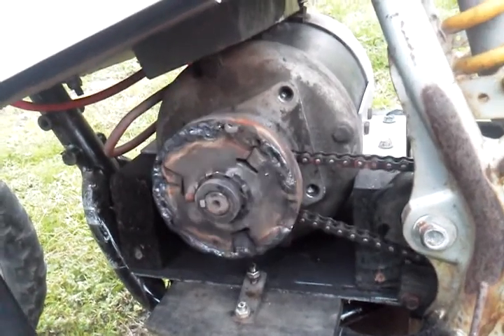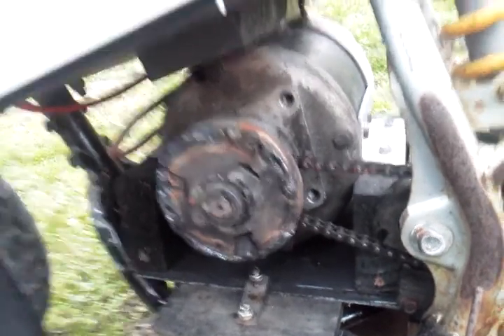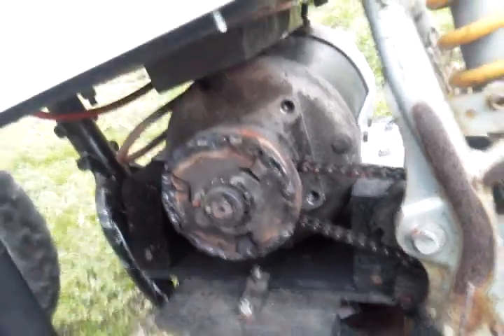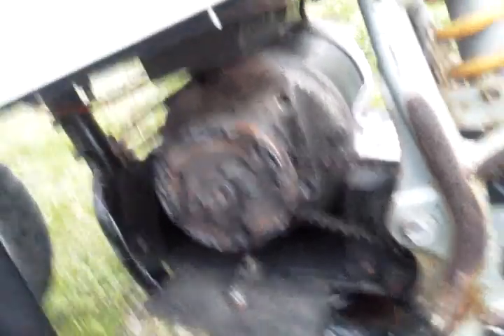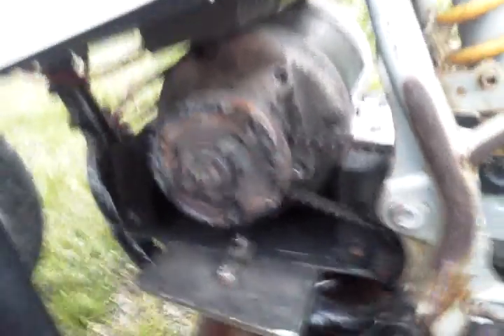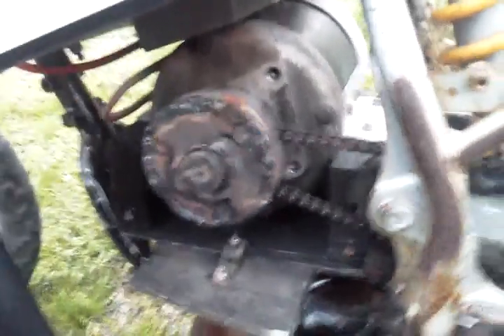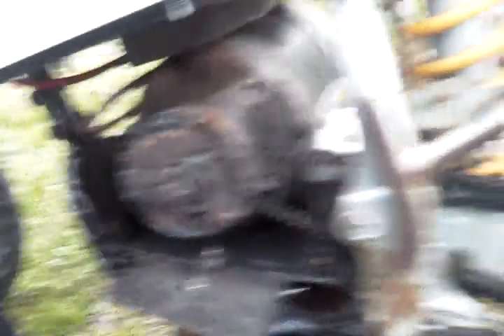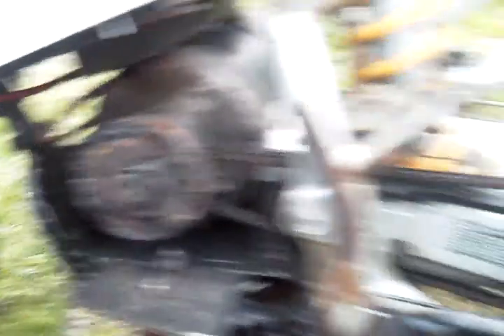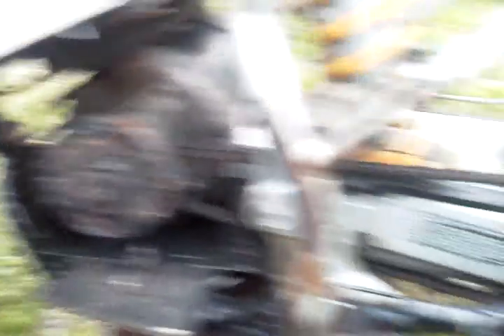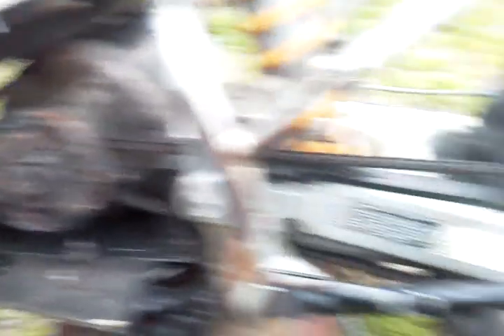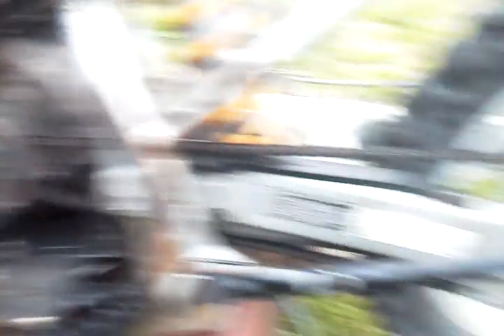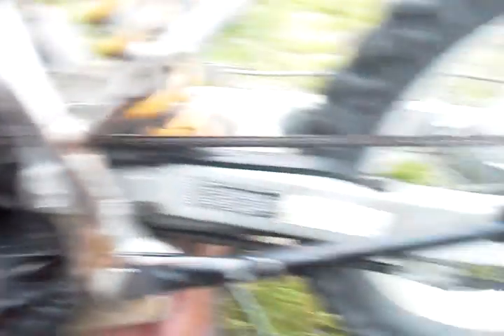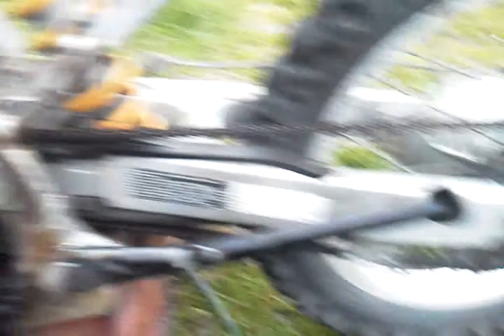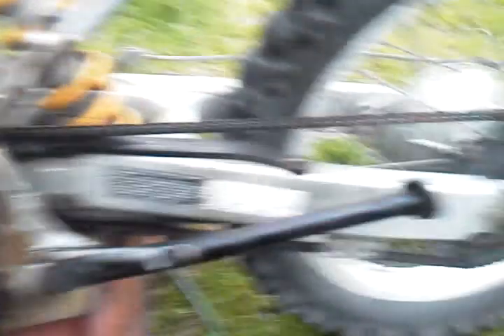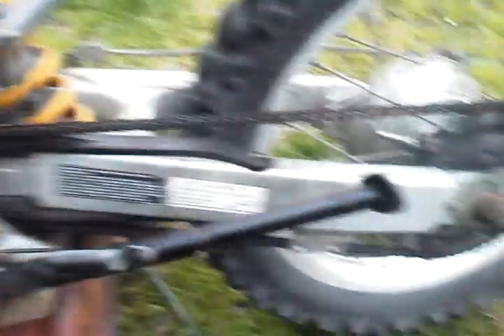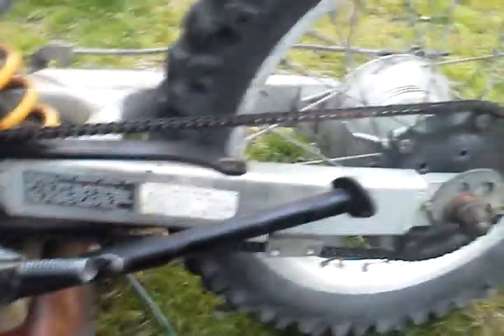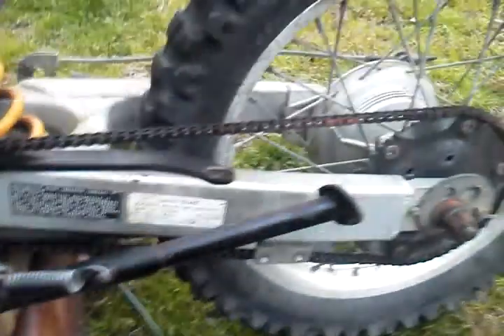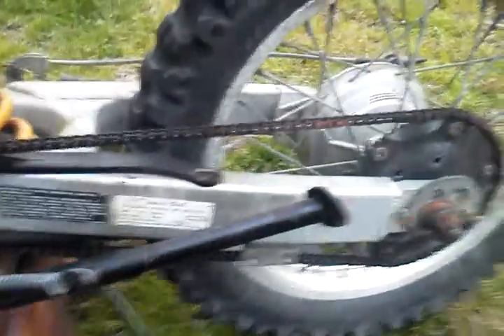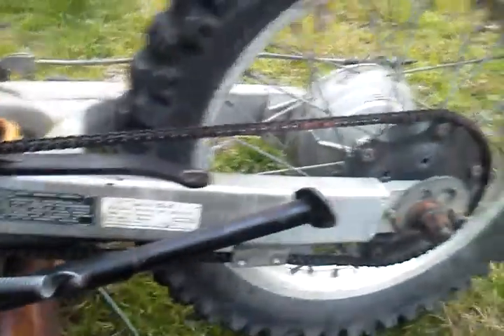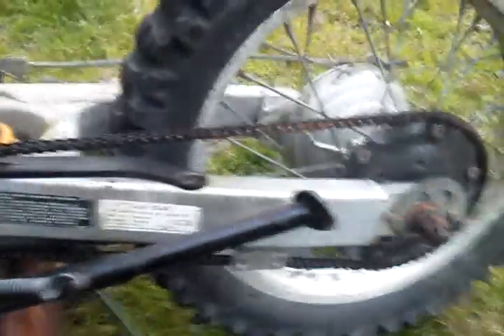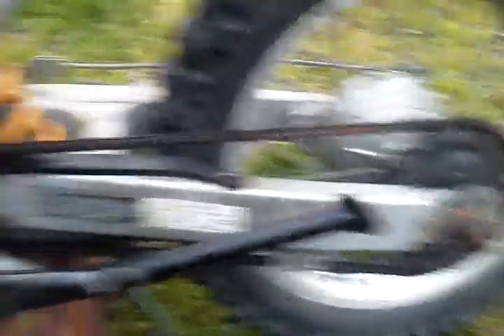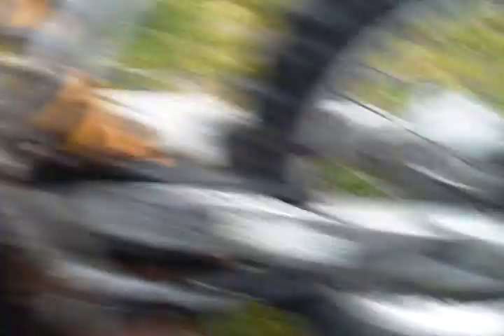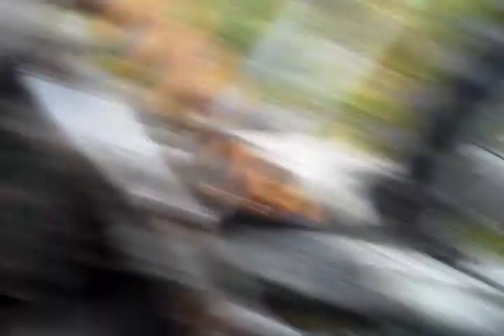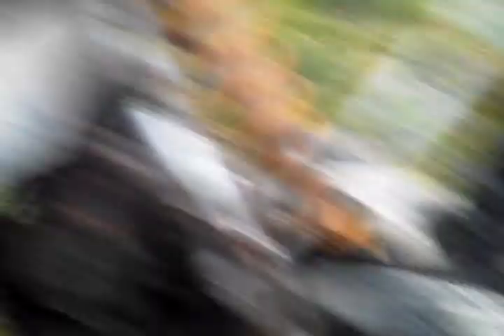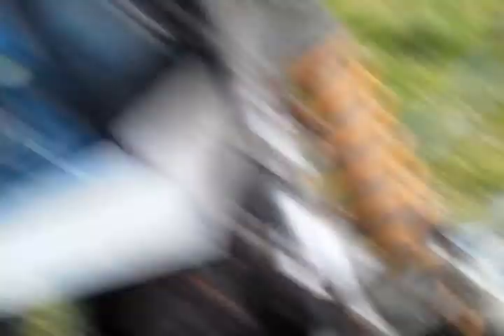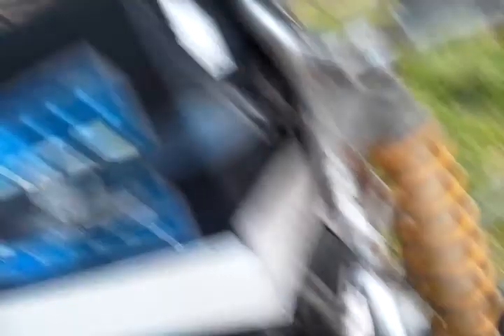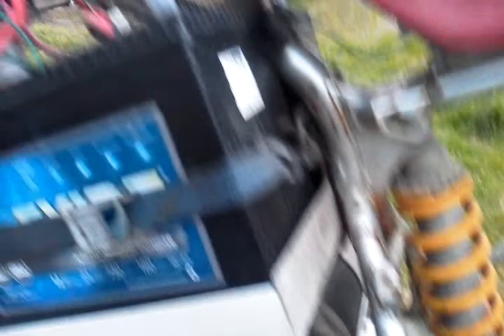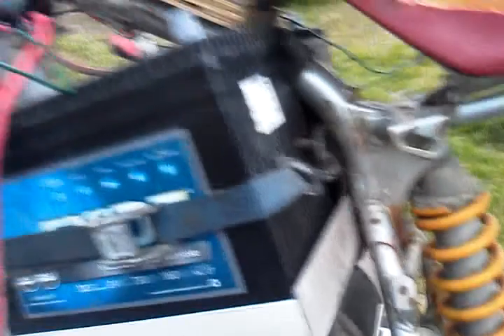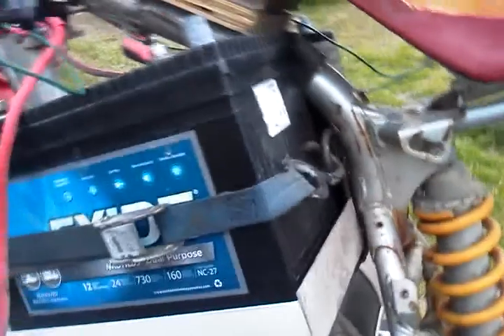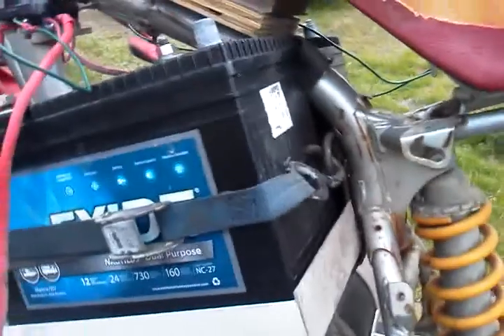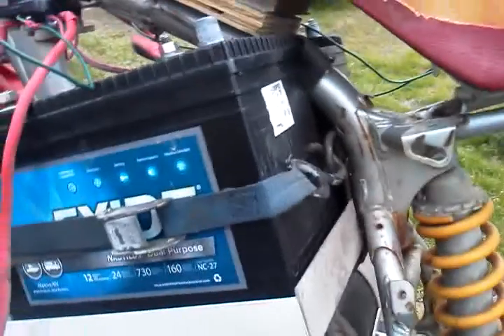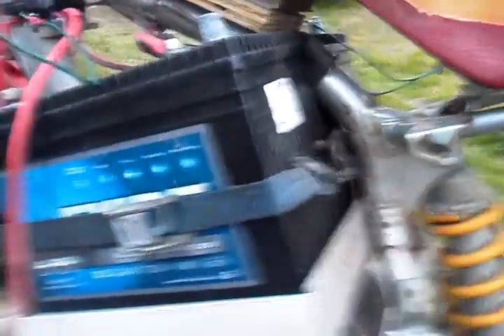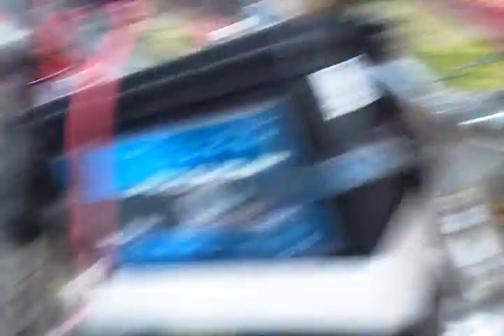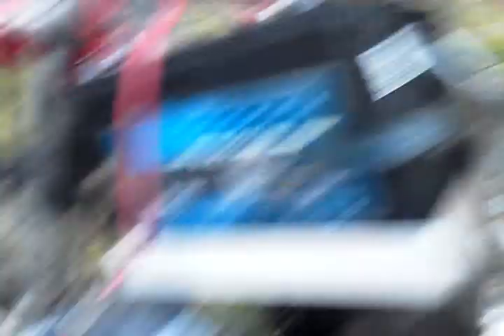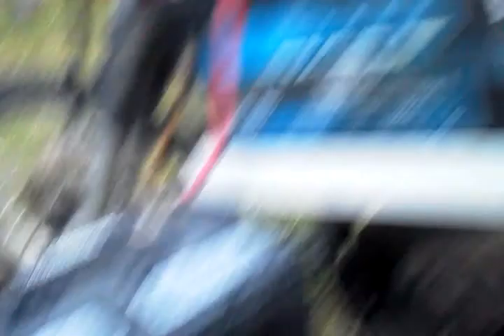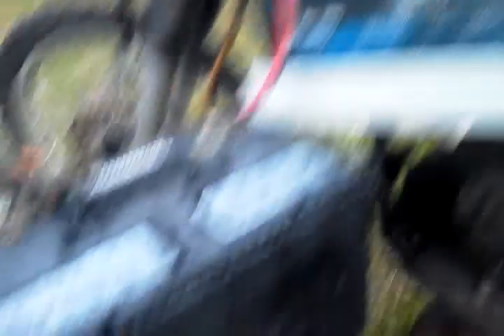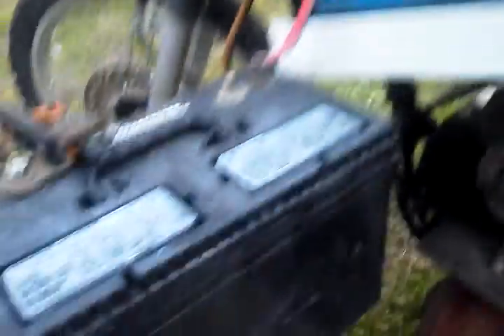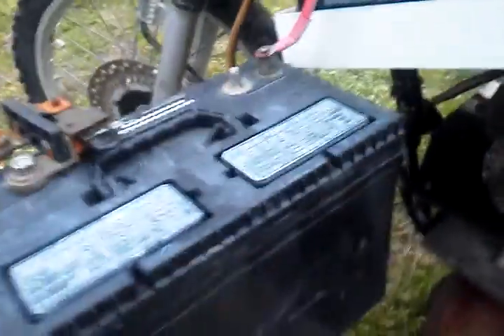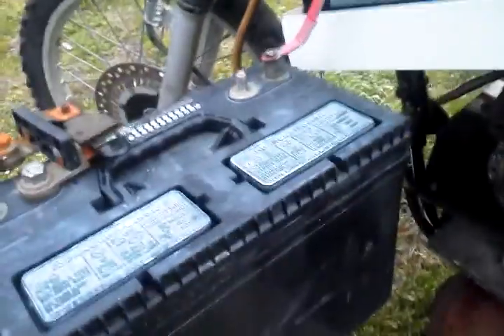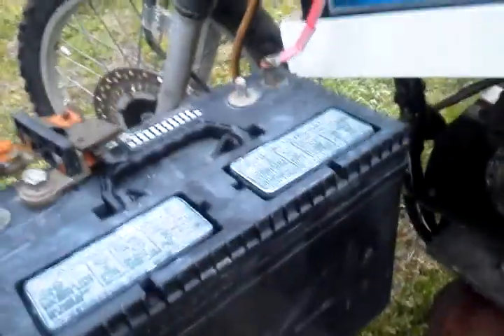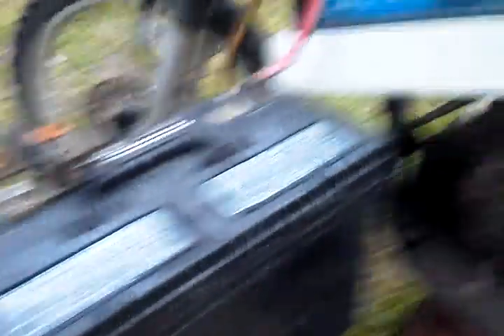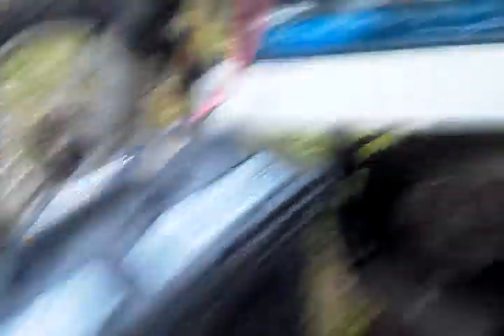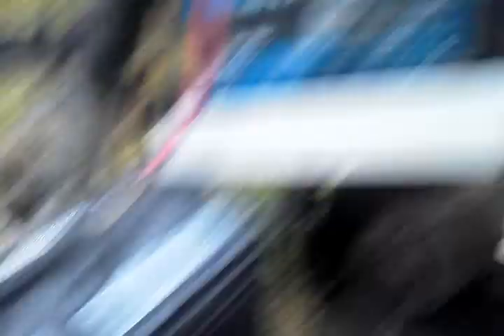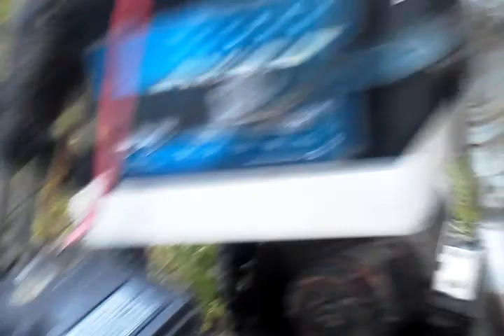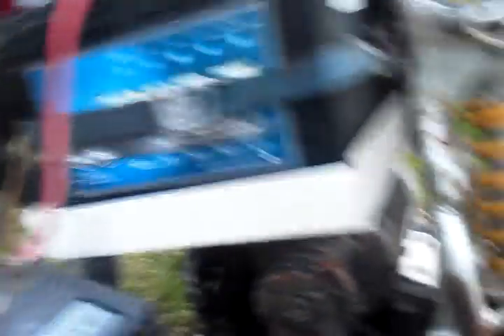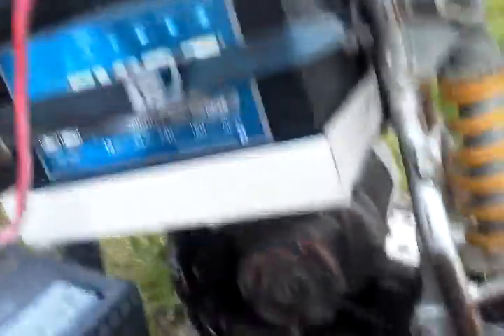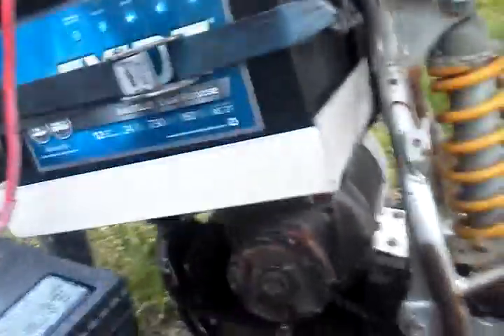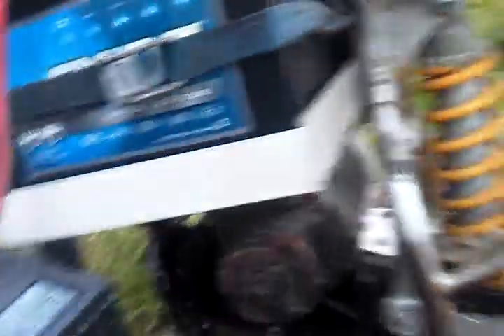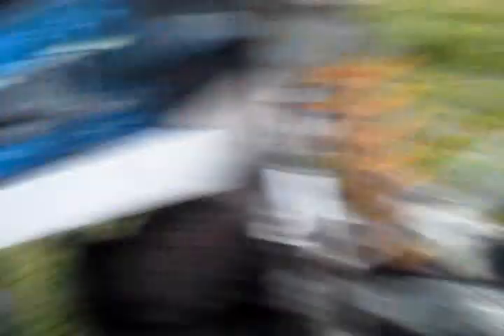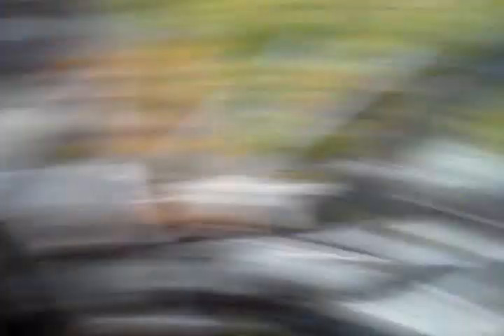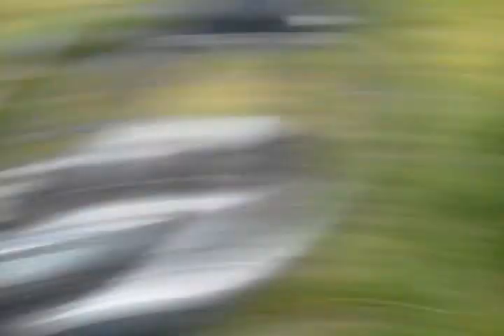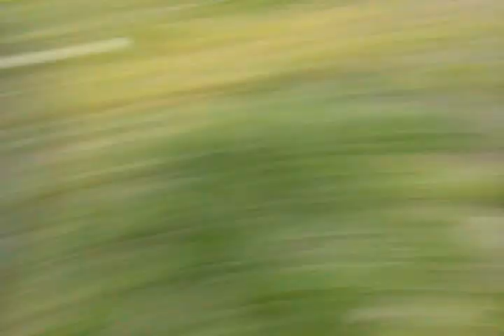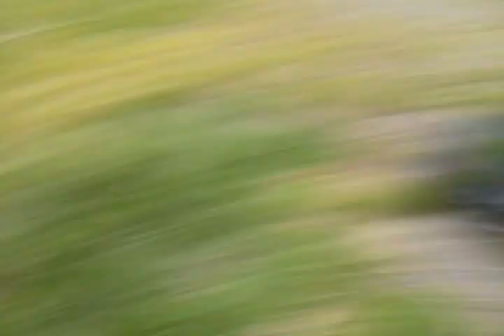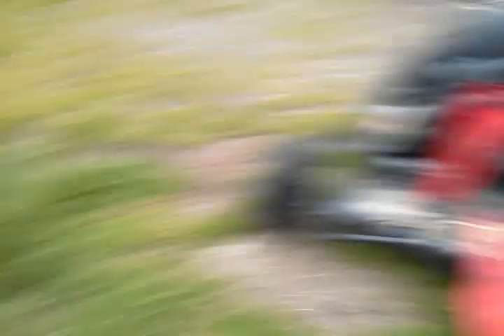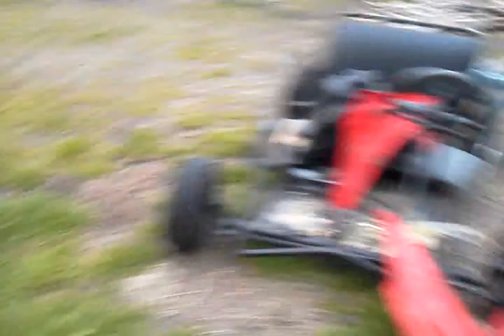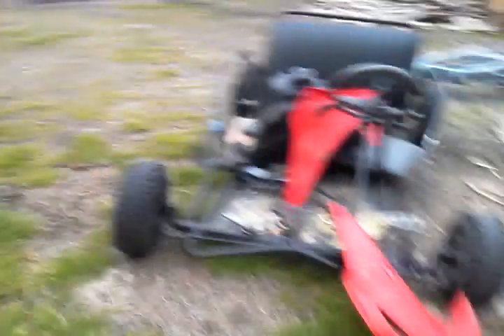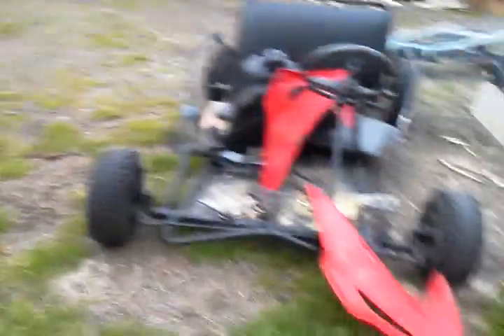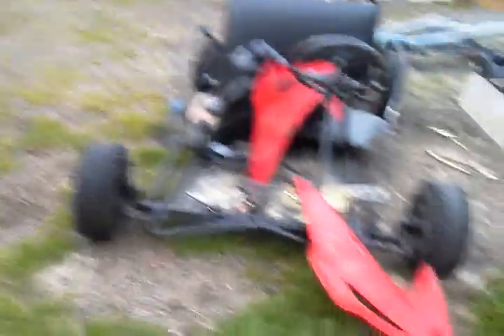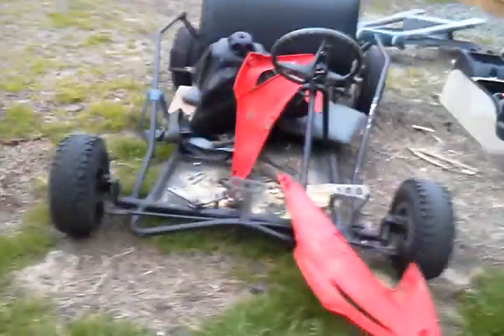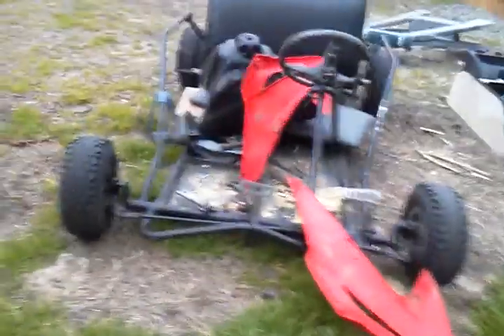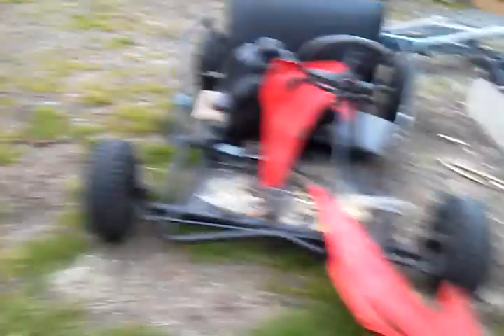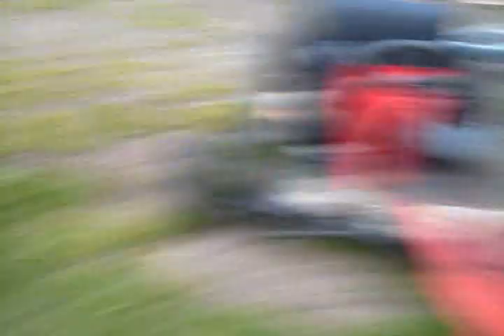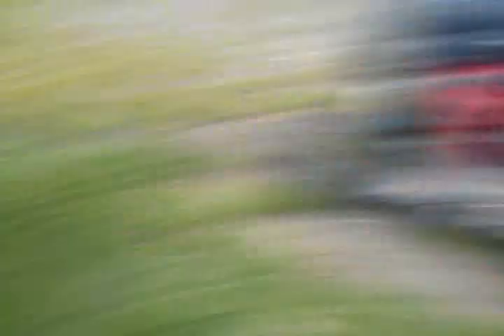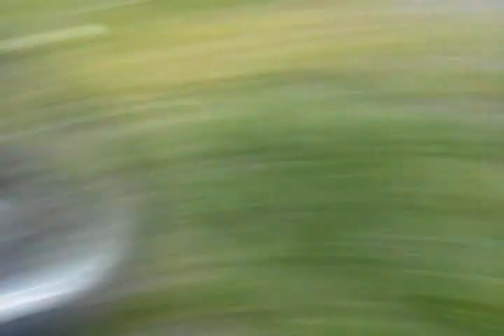We just need some smaller batteries. These giant deep cycle batteries that used to be on the GoPro are too large.